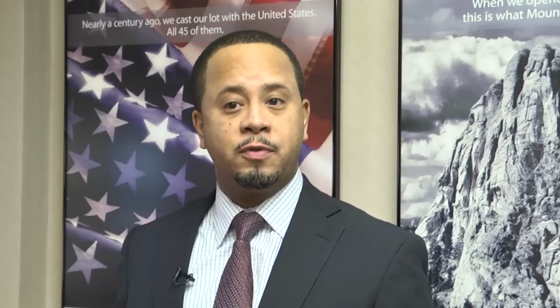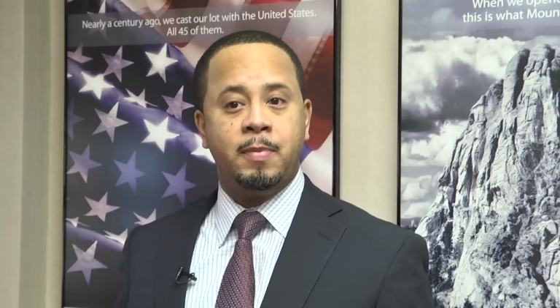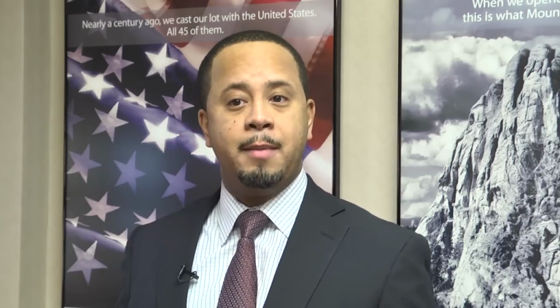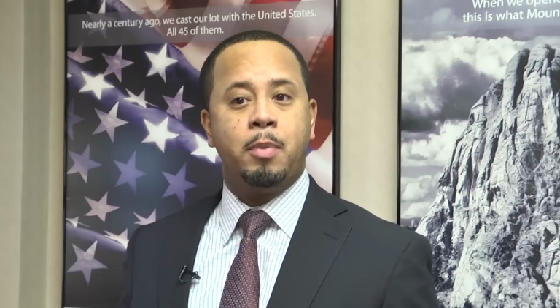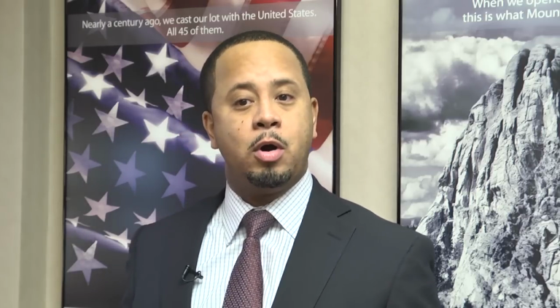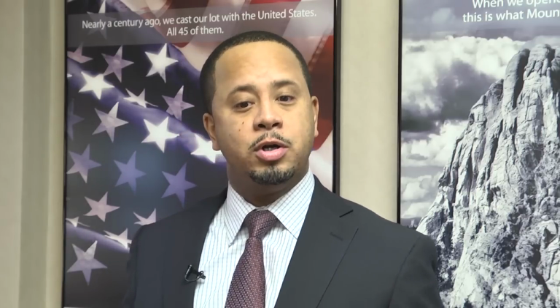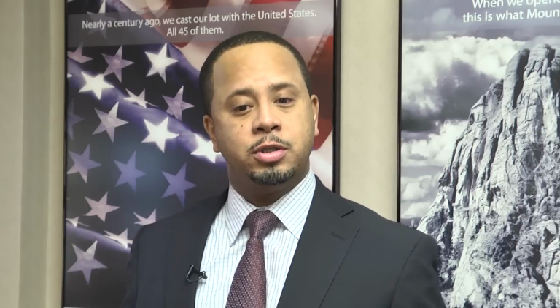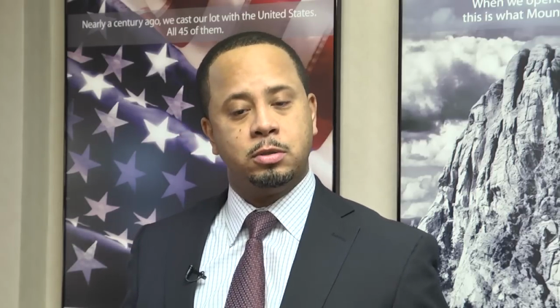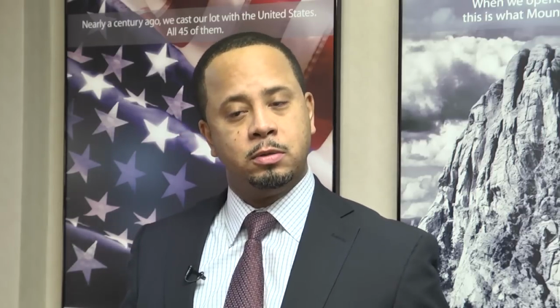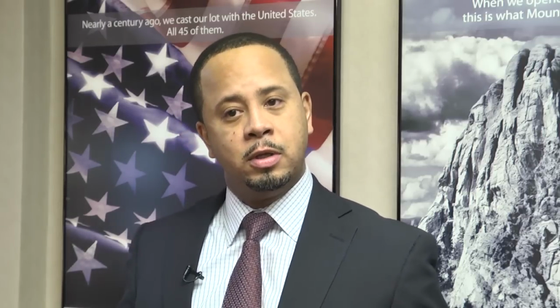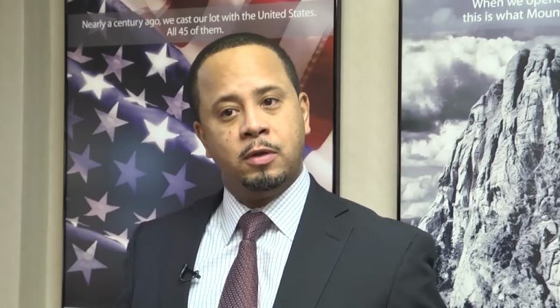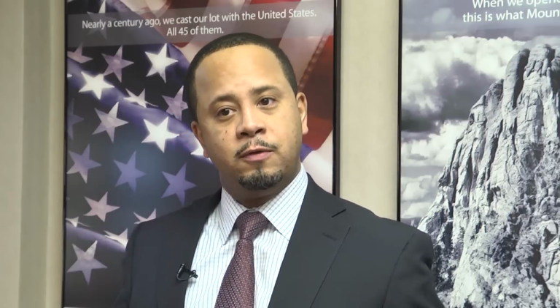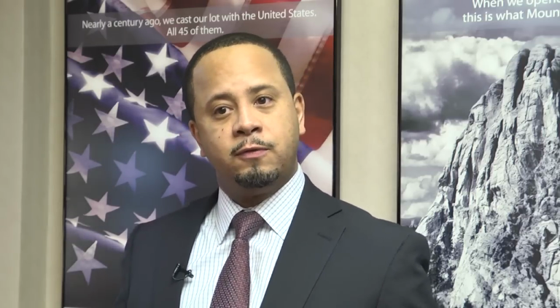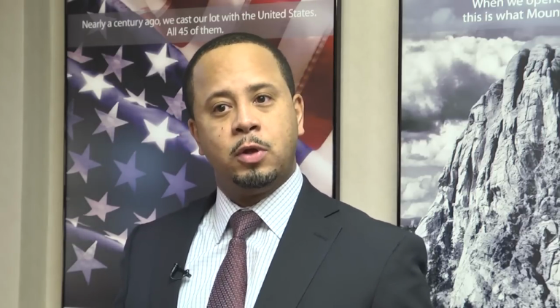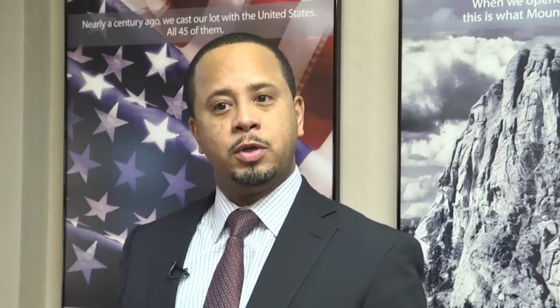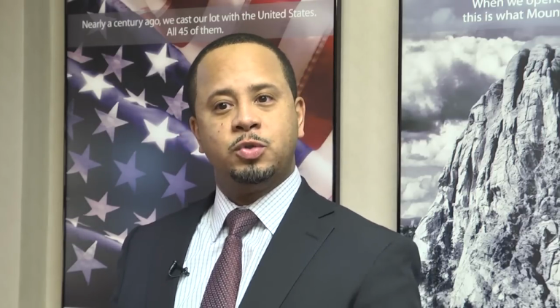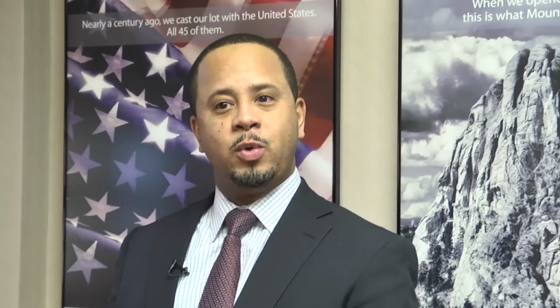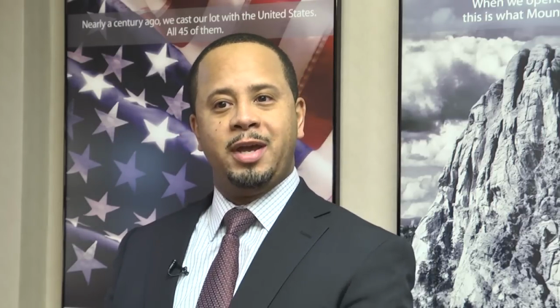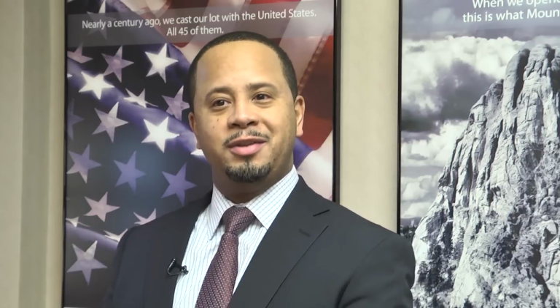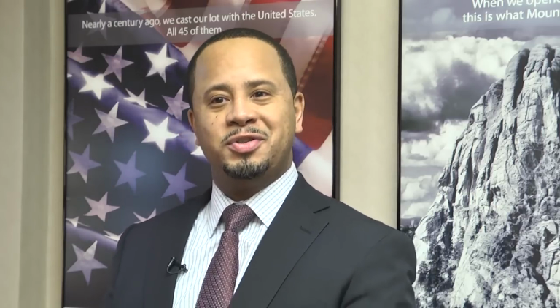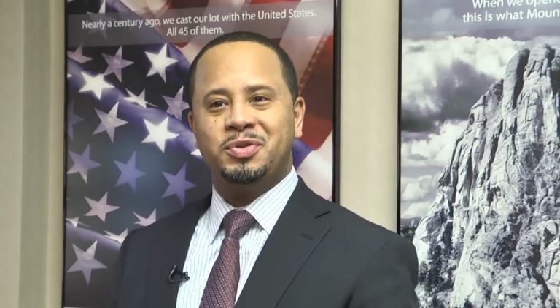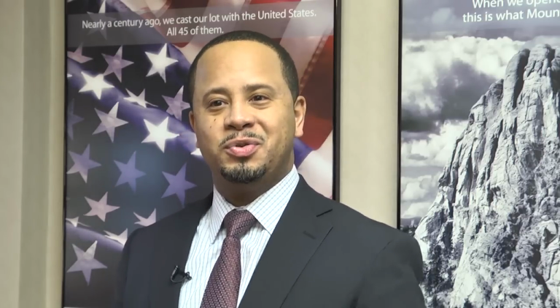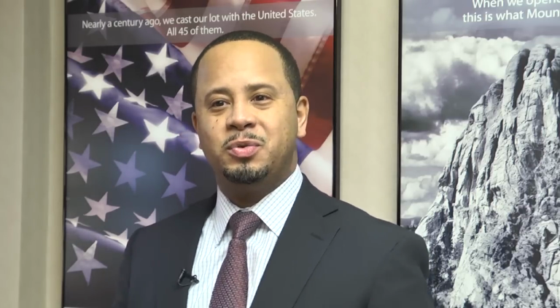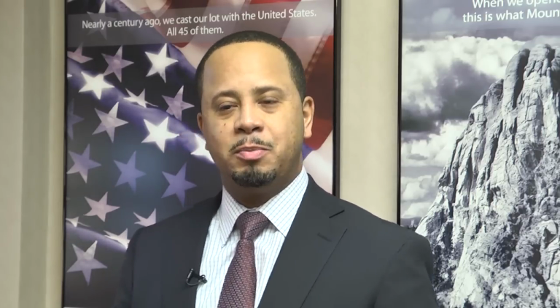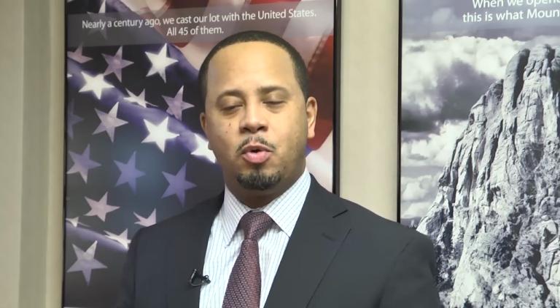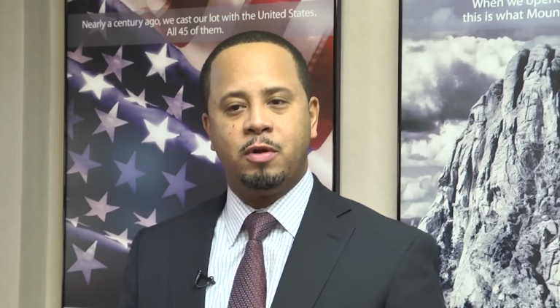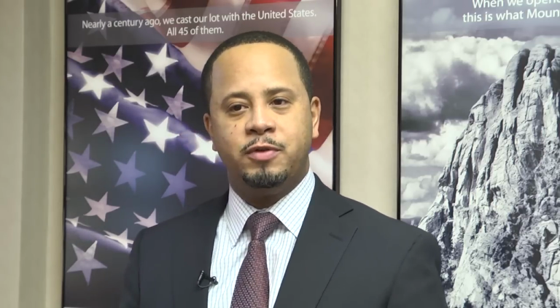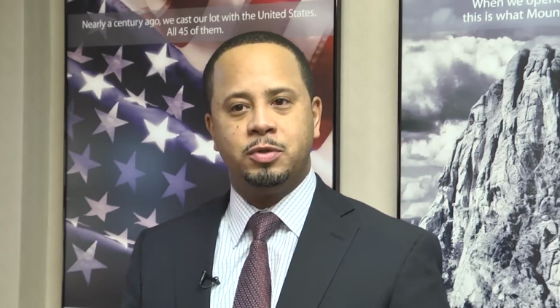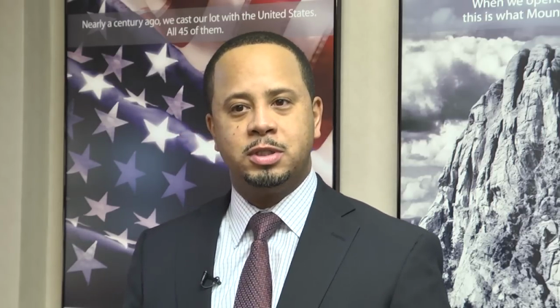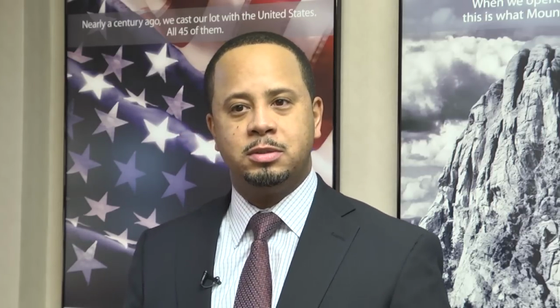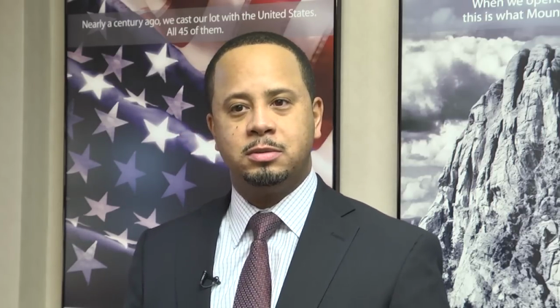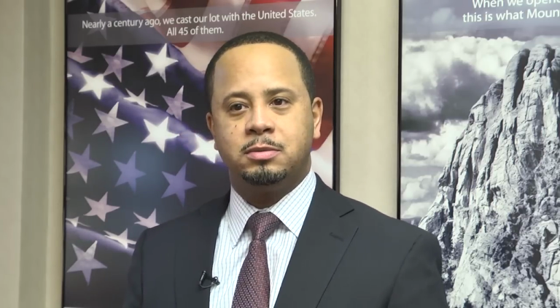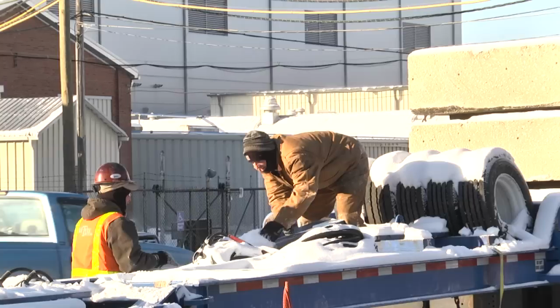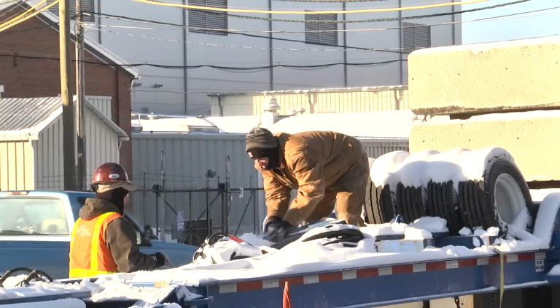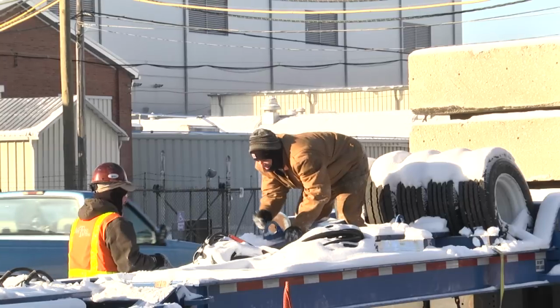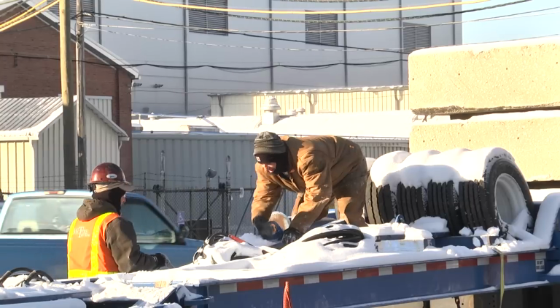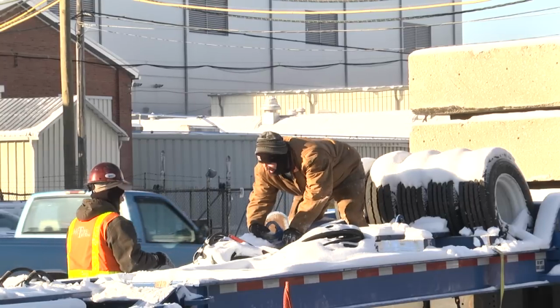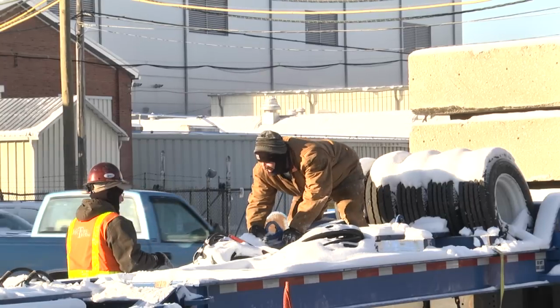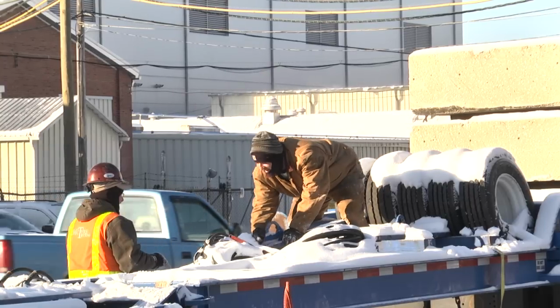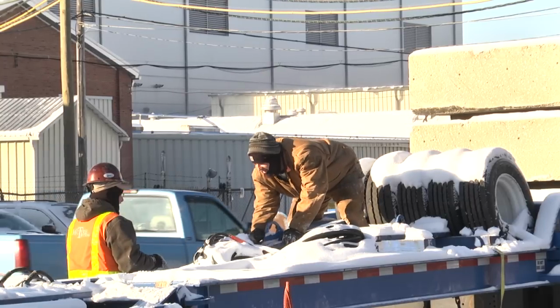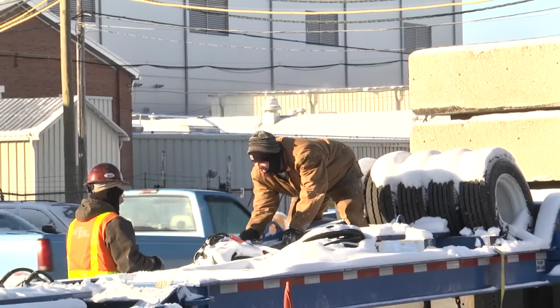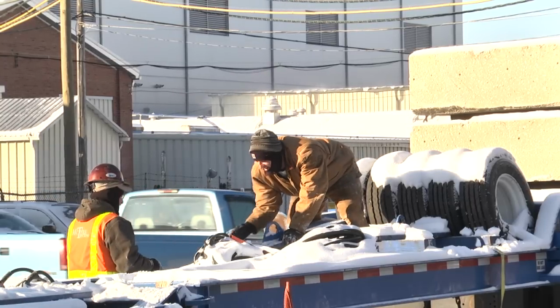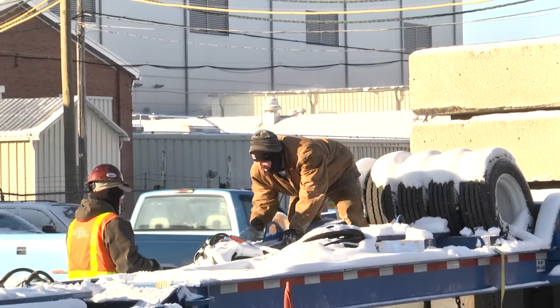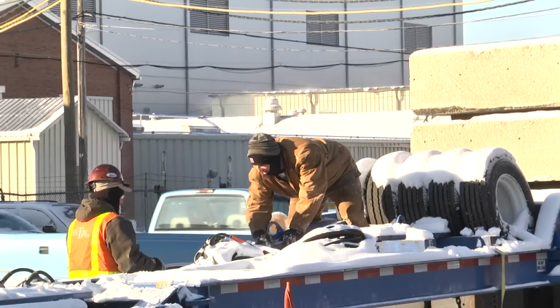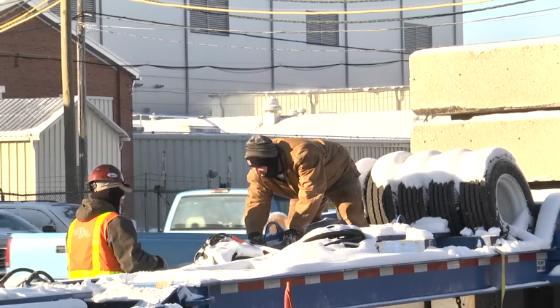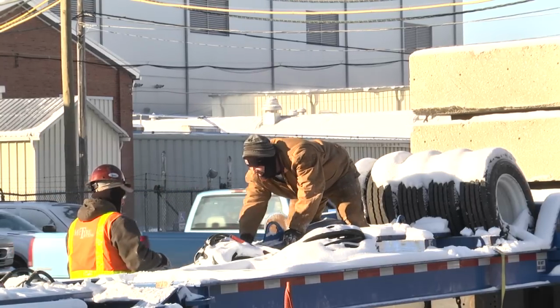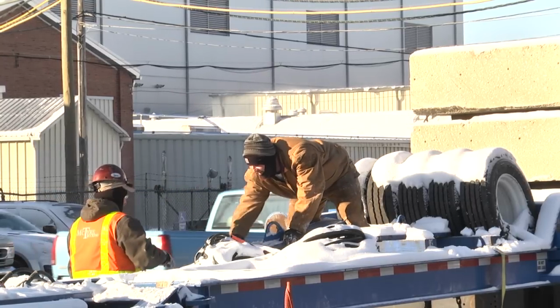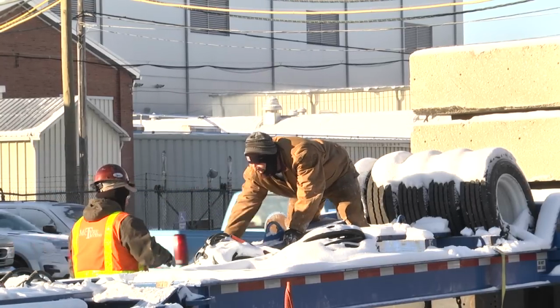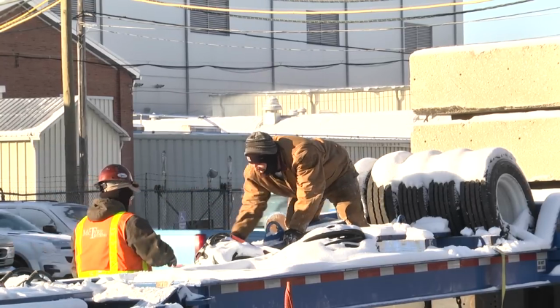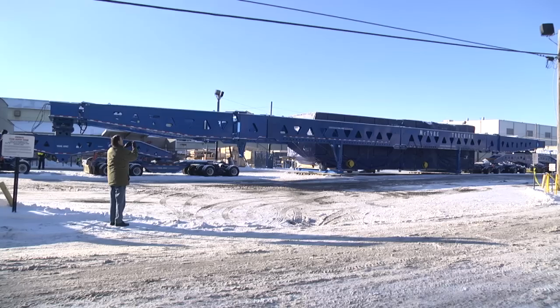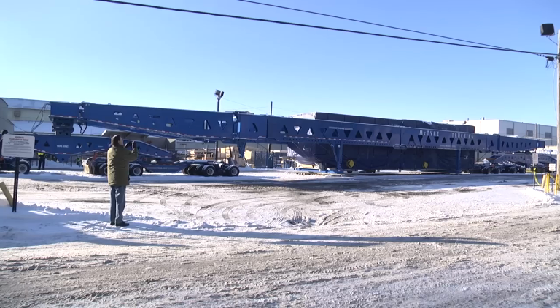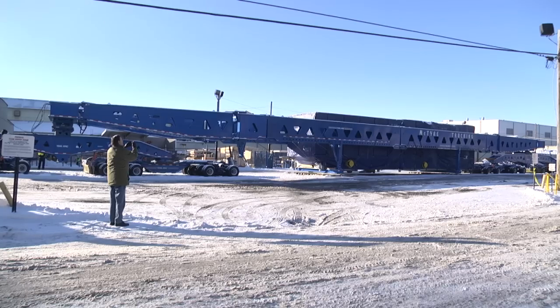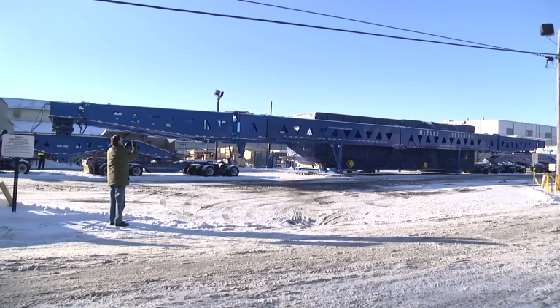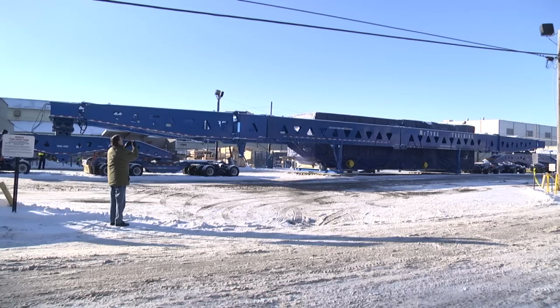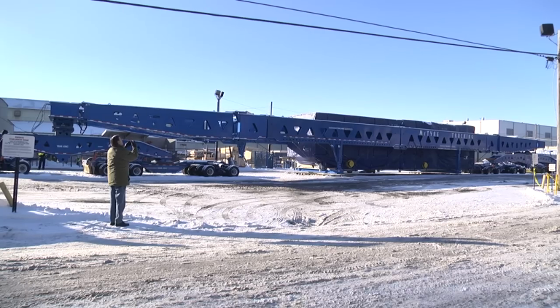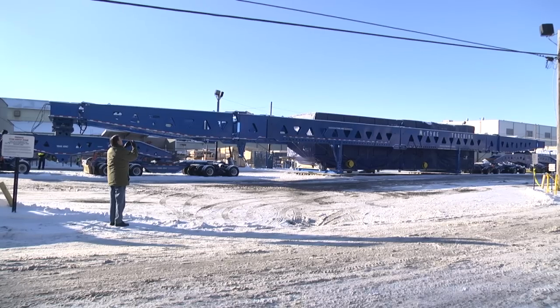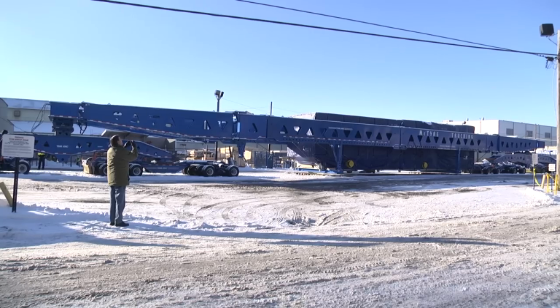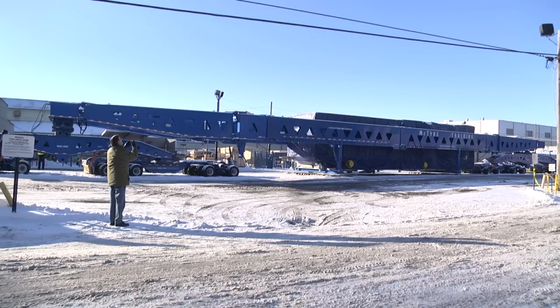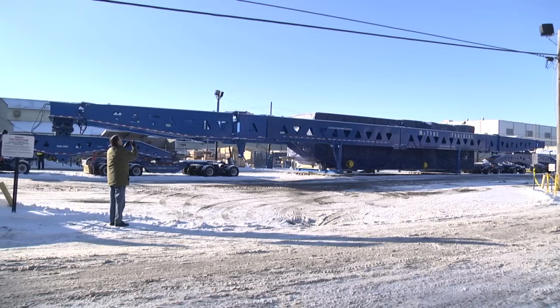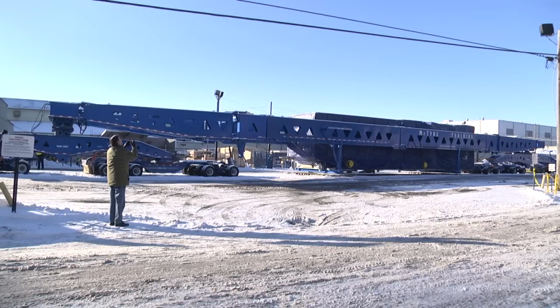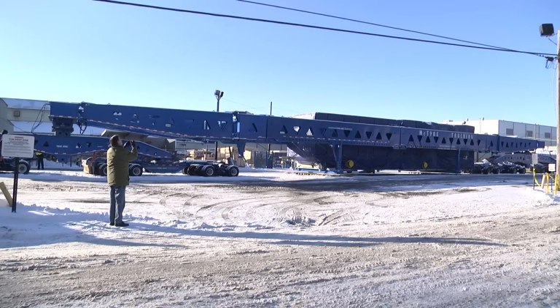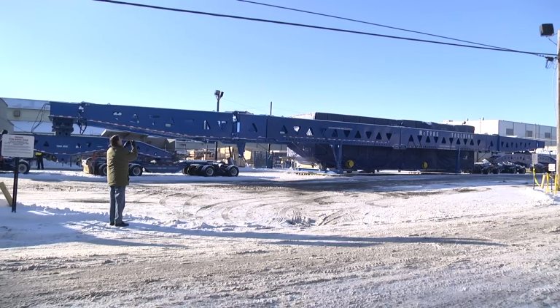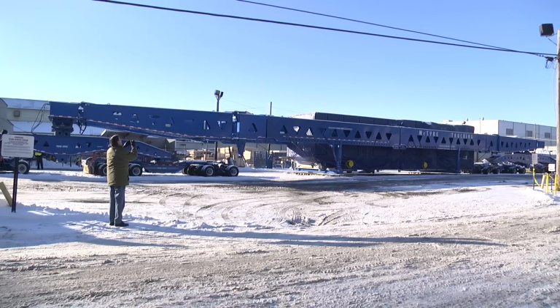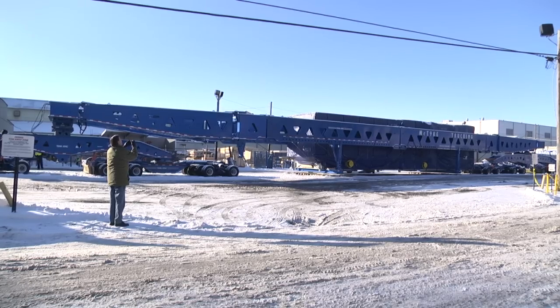From that barge it will float its way to the port of Houston. Weather delayed the first of the three shipments from hitting the road Wednesday.